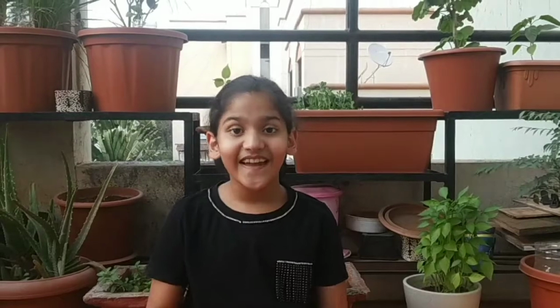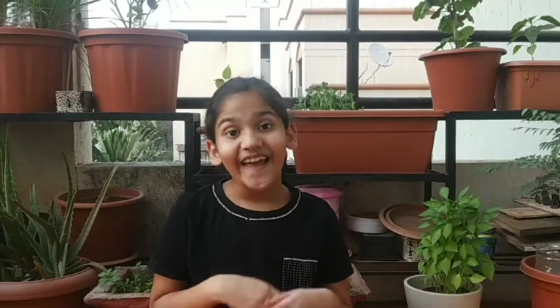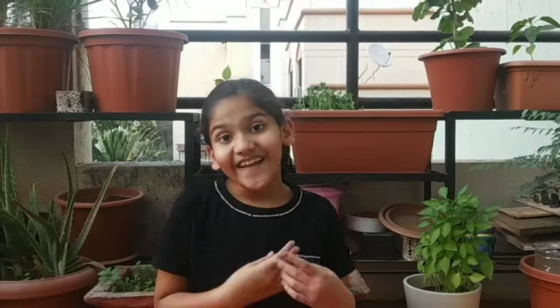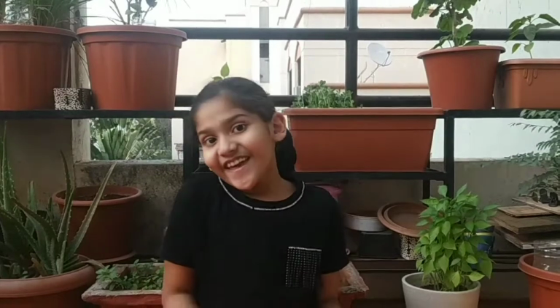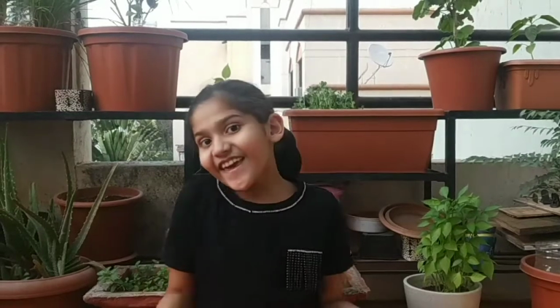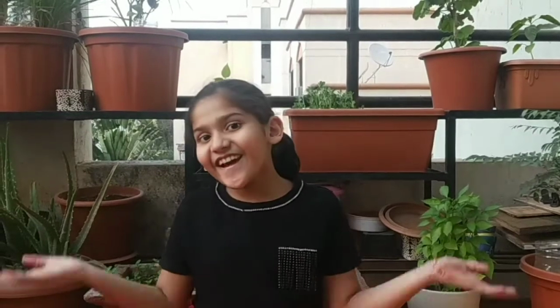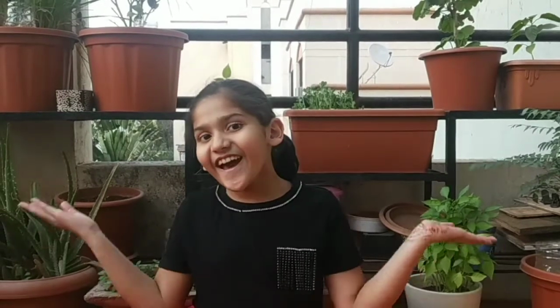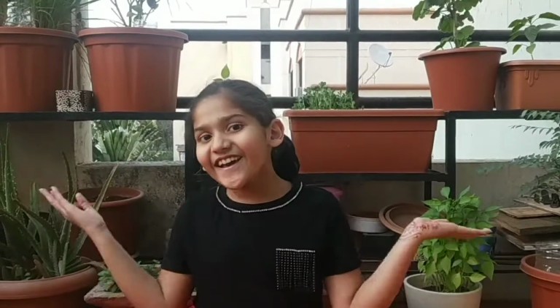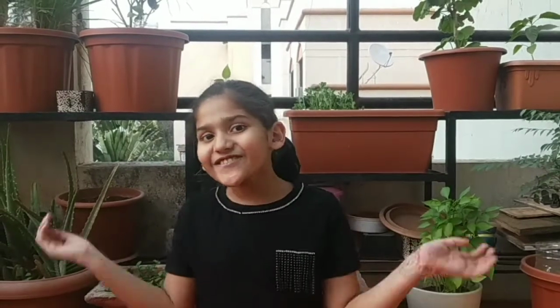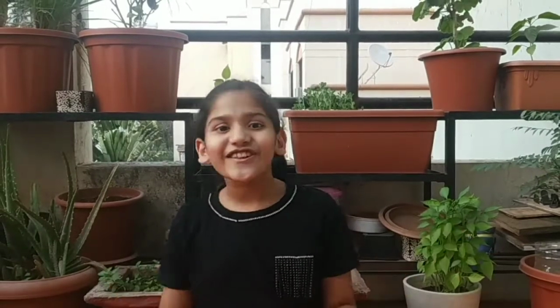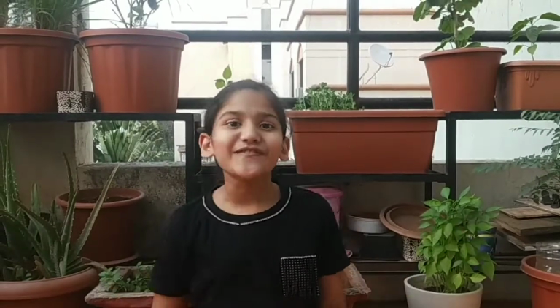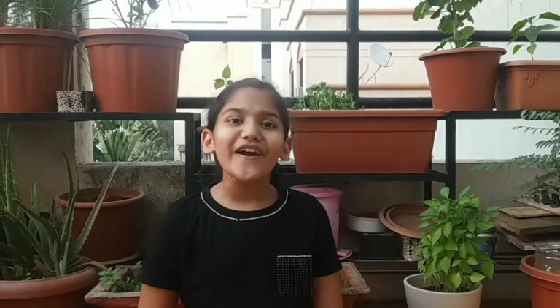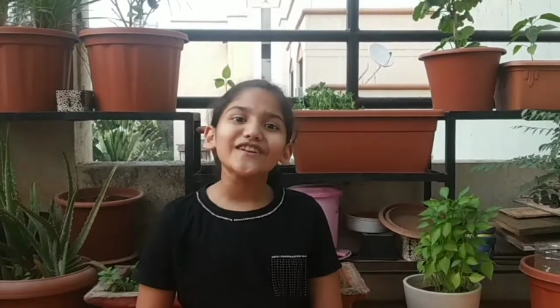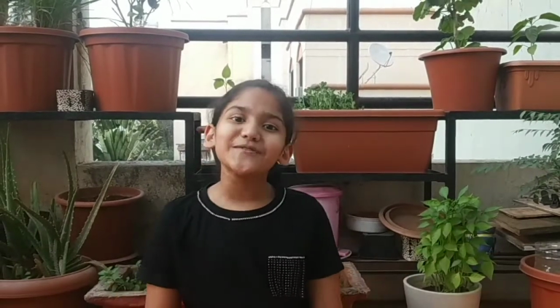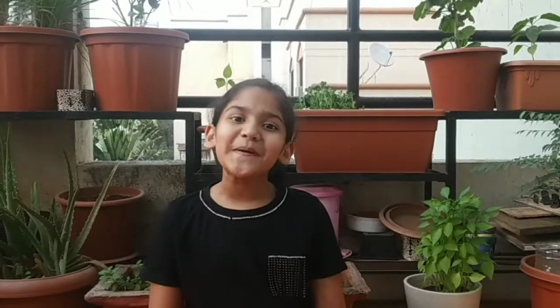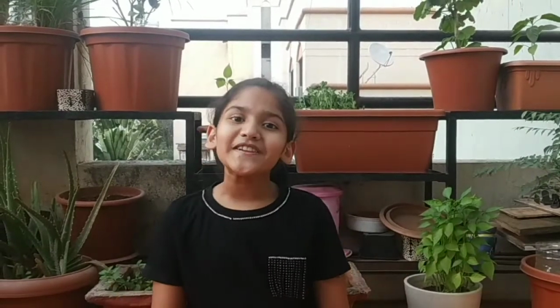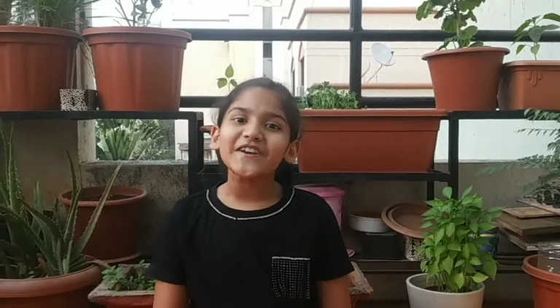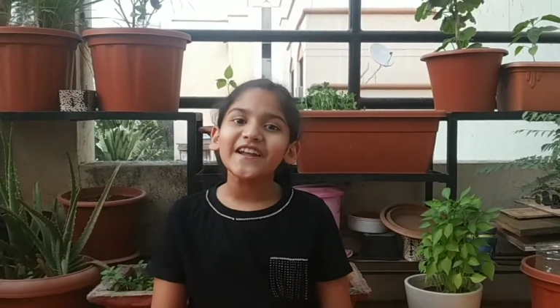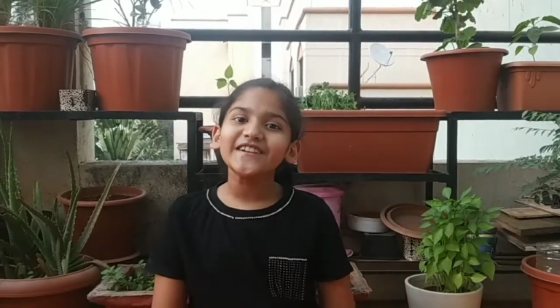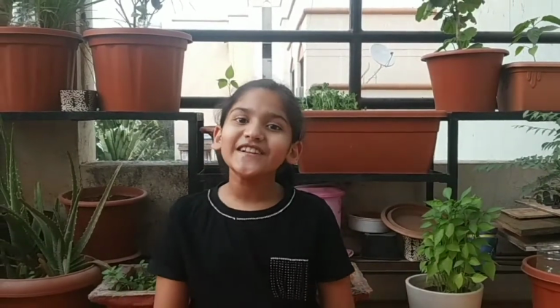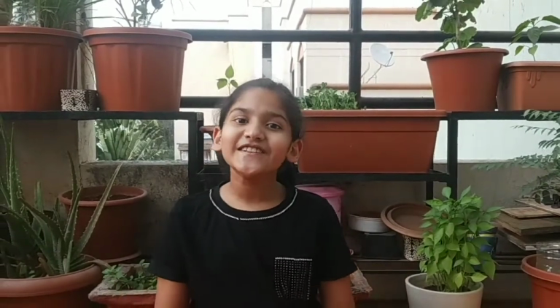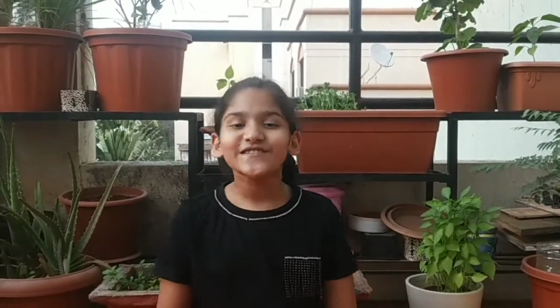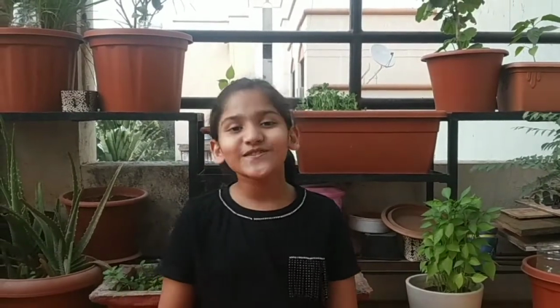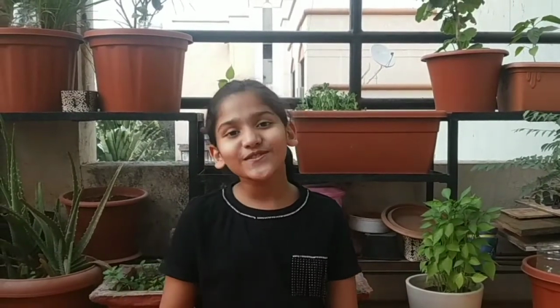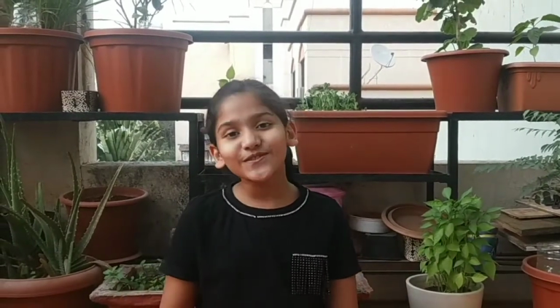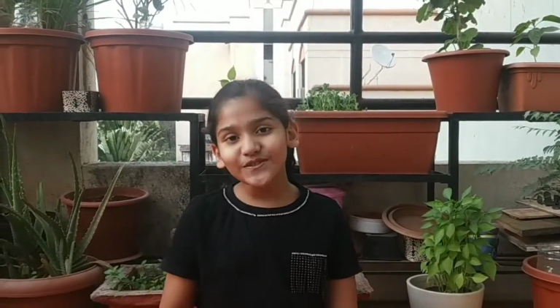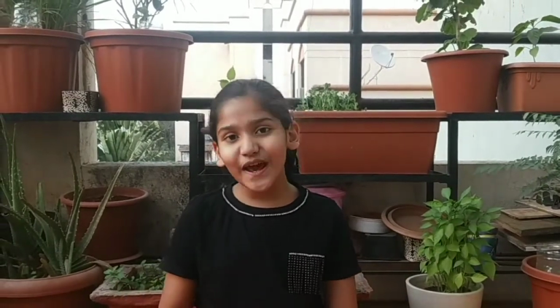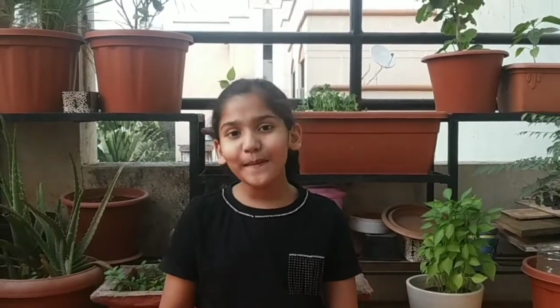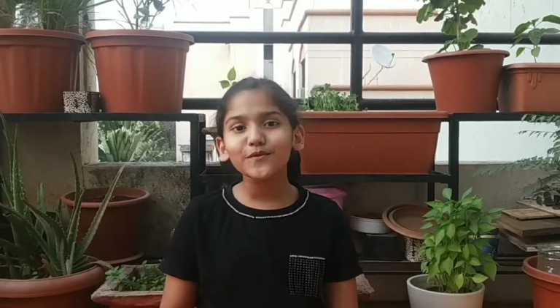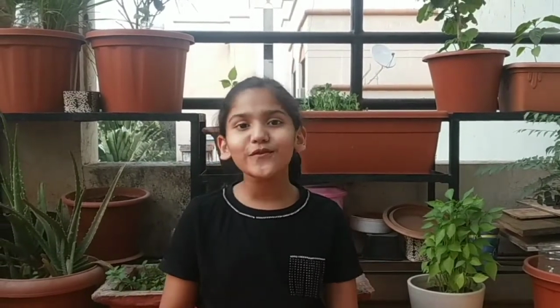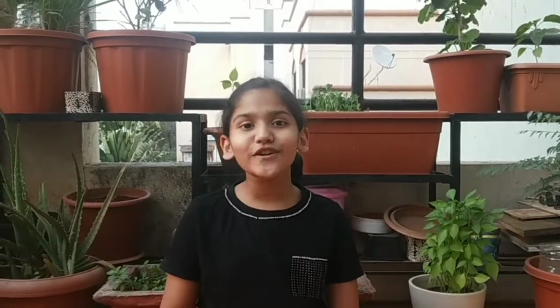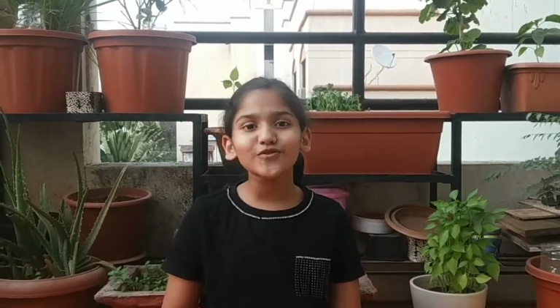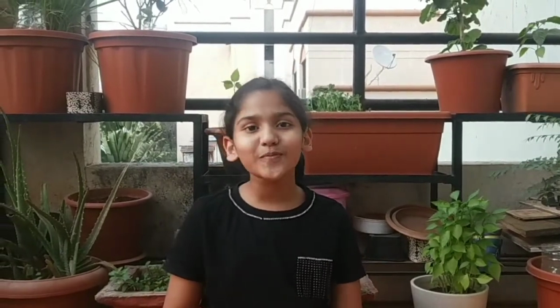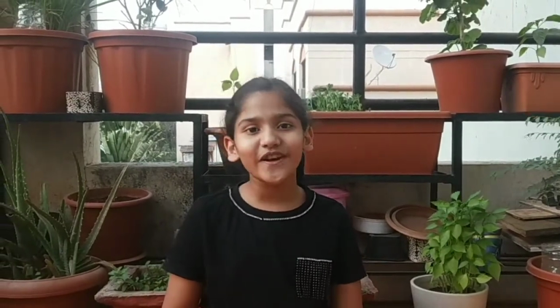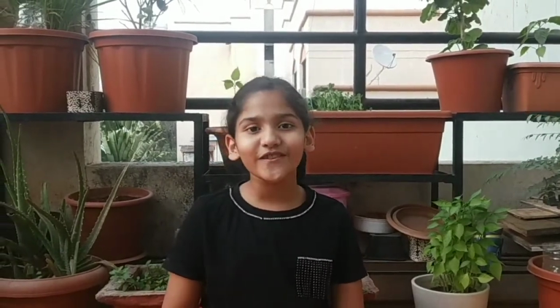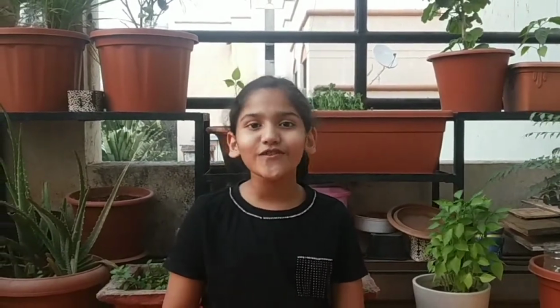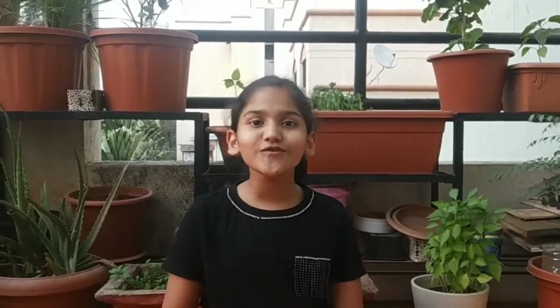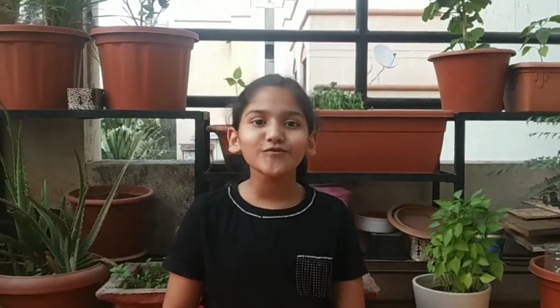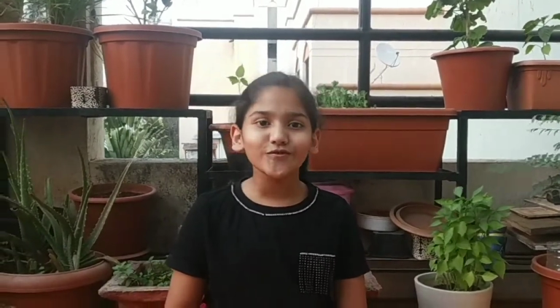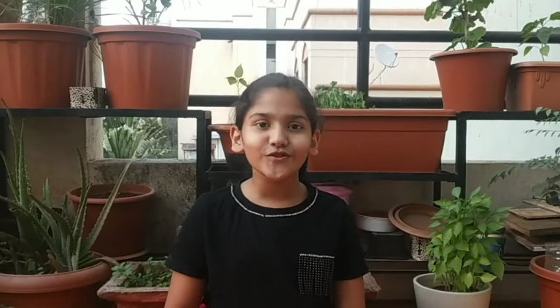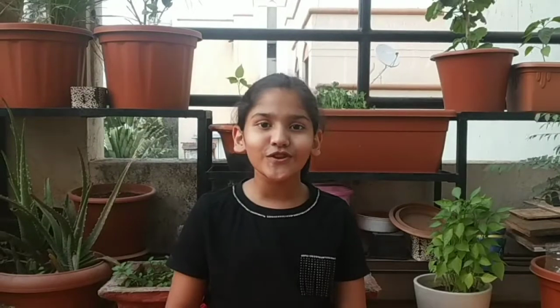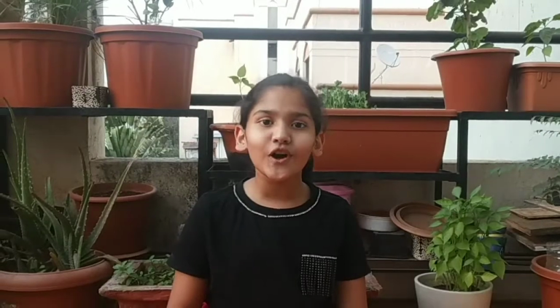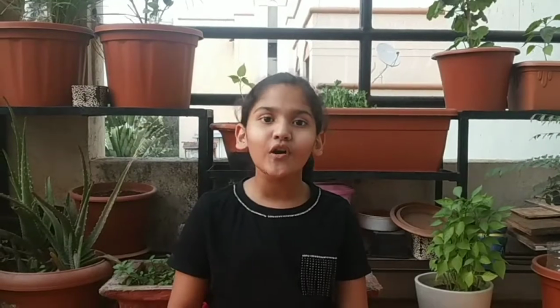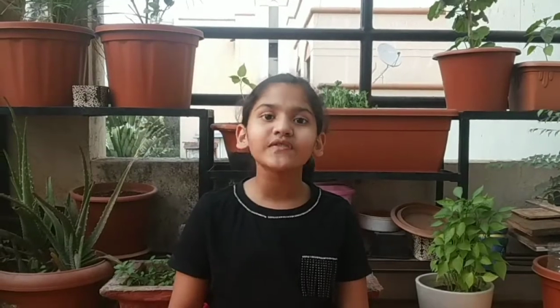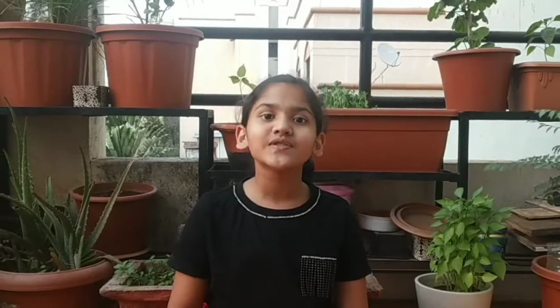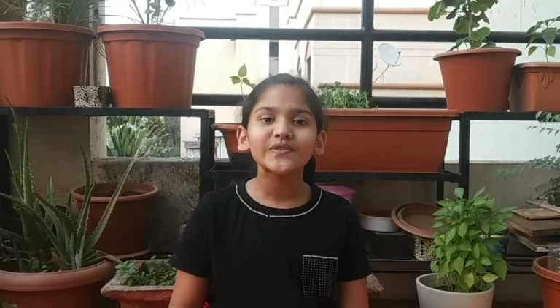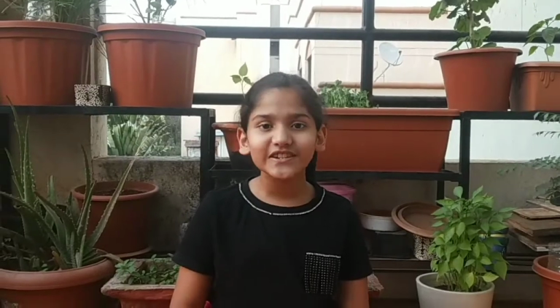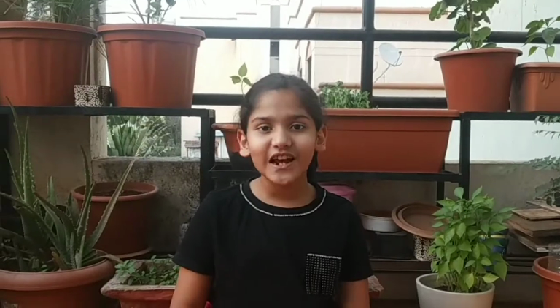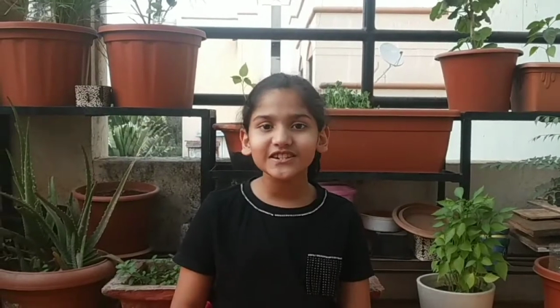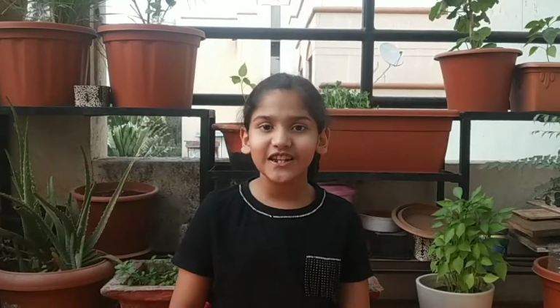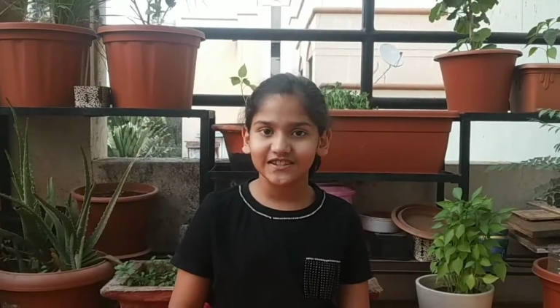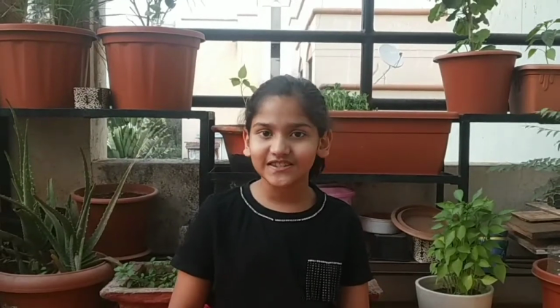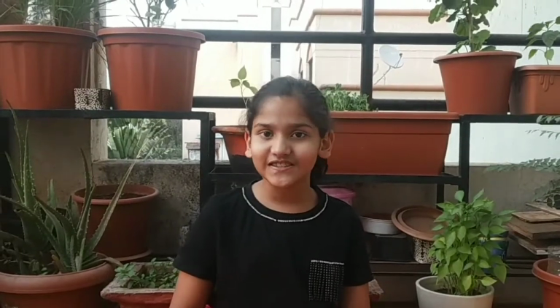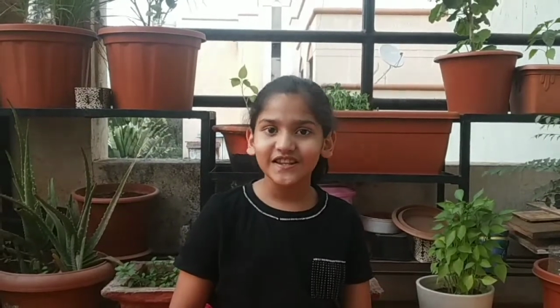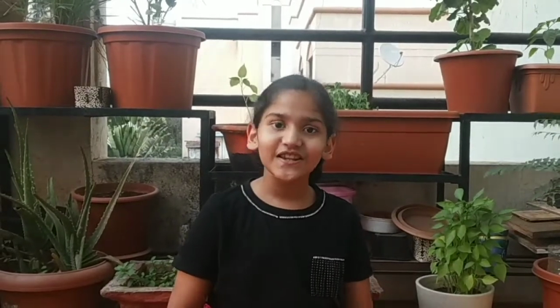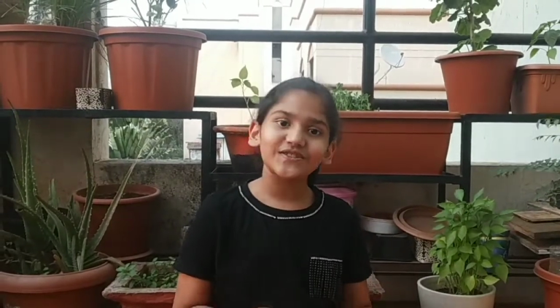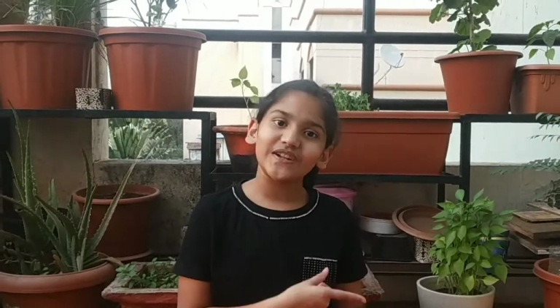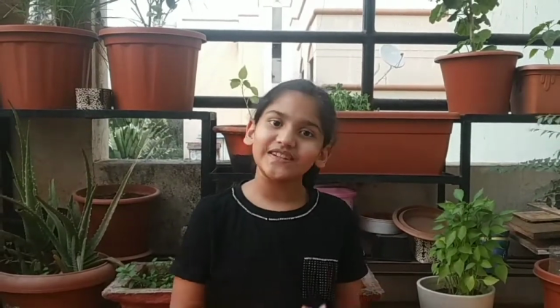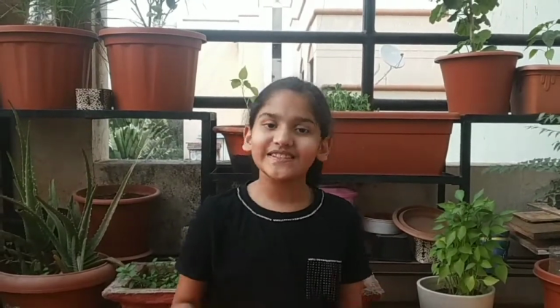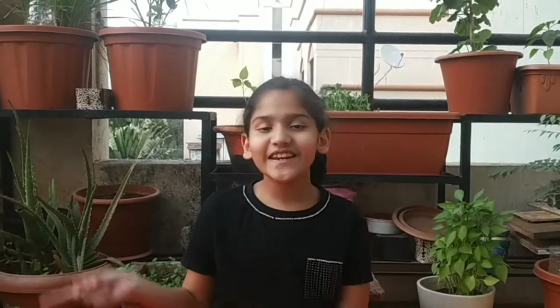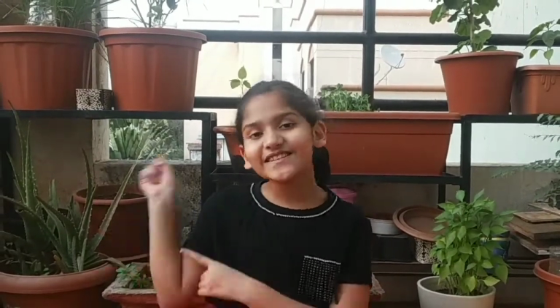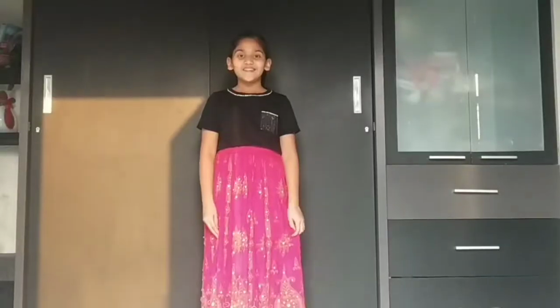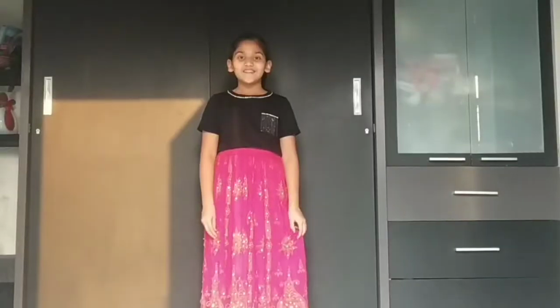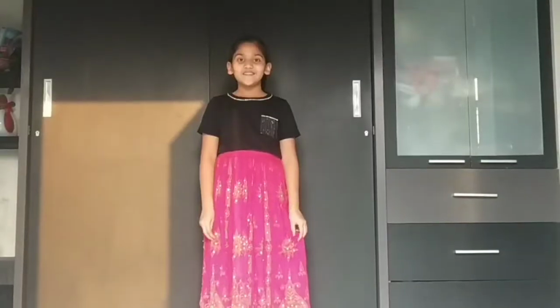Hey guys, welcome back to my channel. So today I am going to make a tutorial of Sweetheart dance. So let's get started.